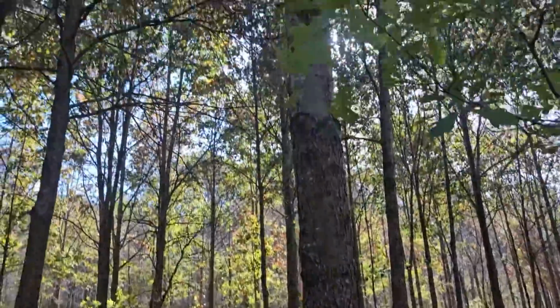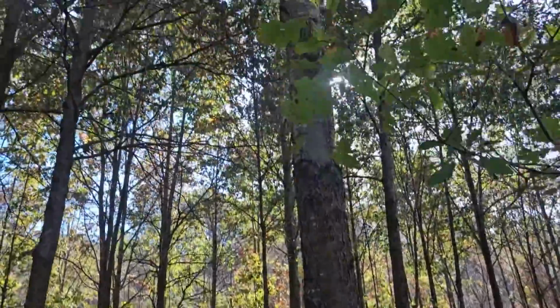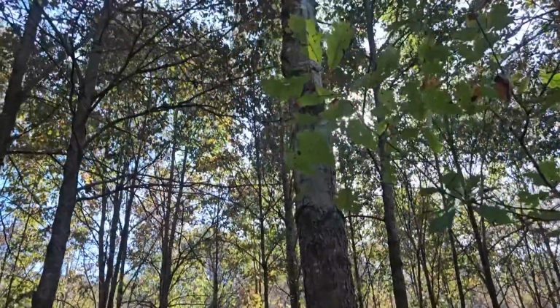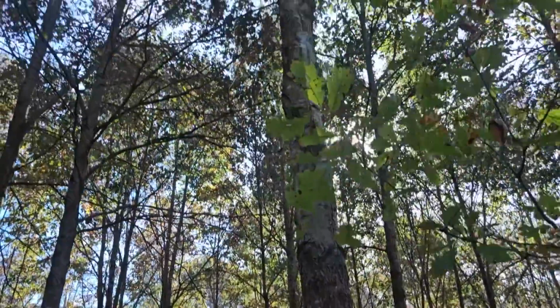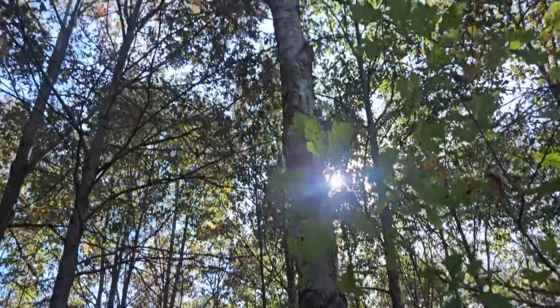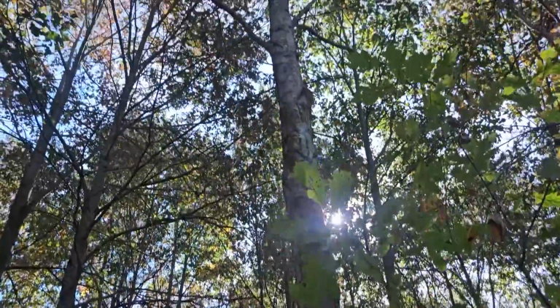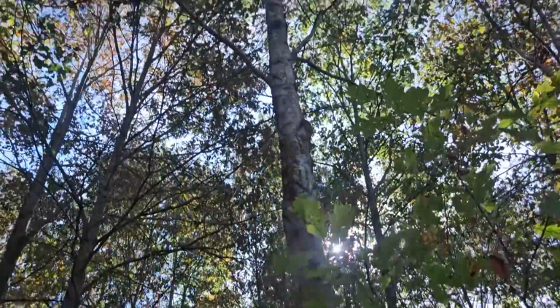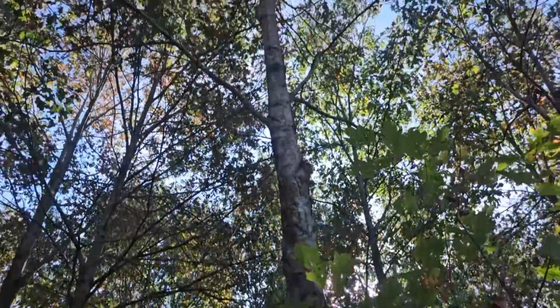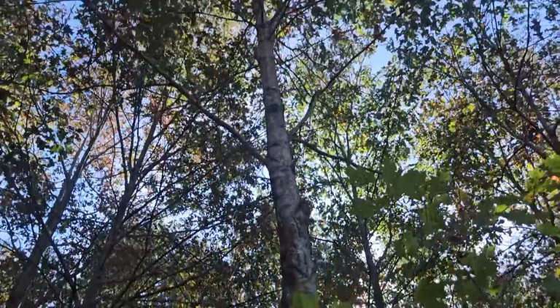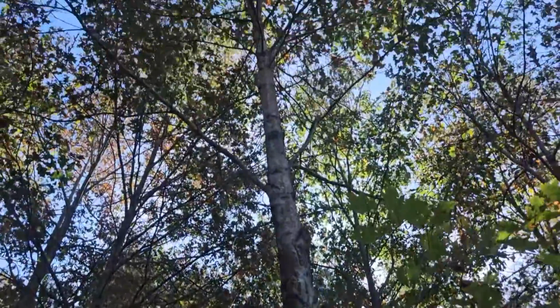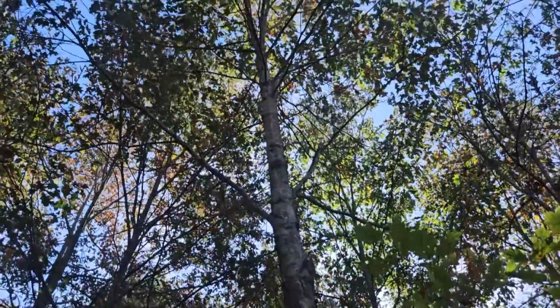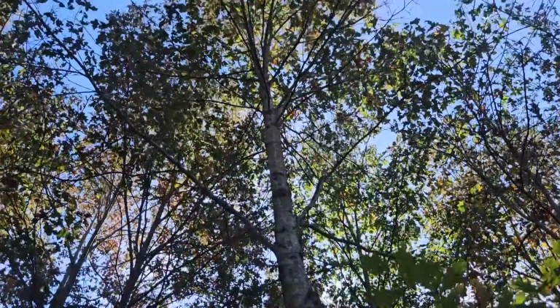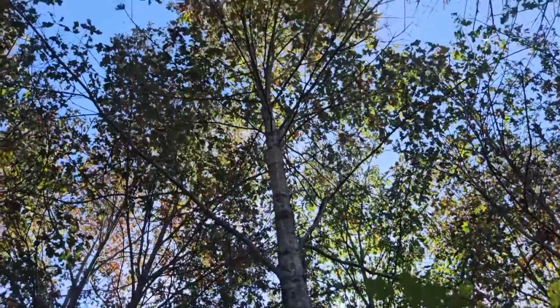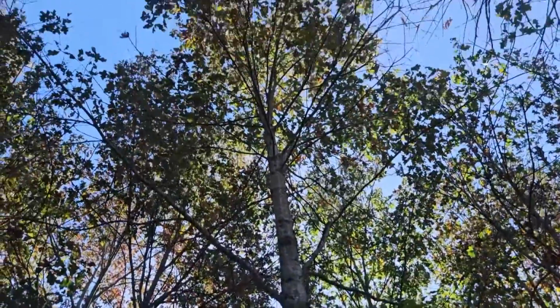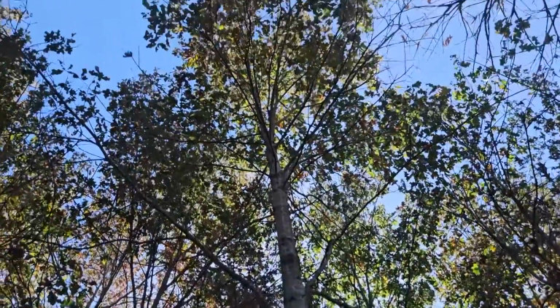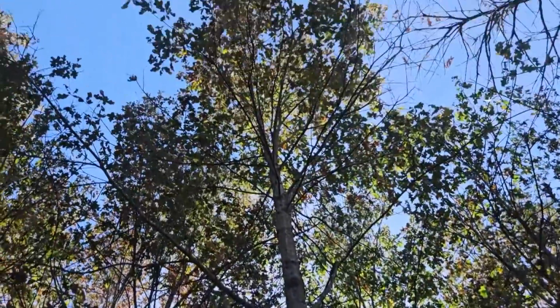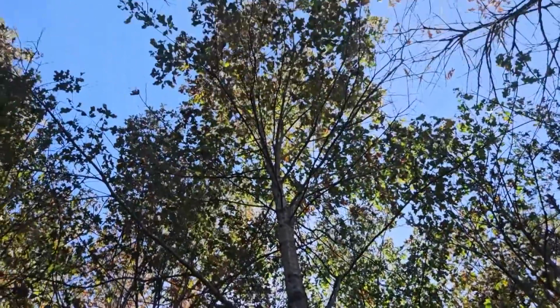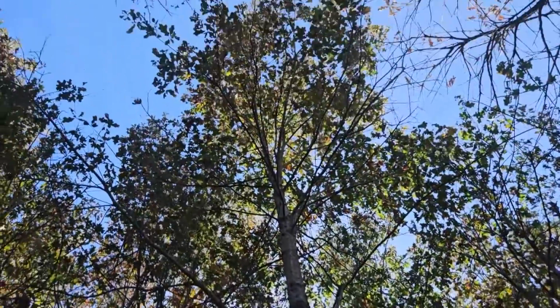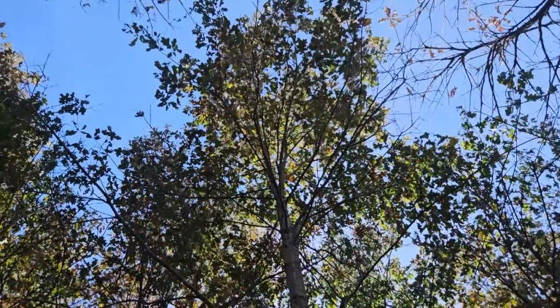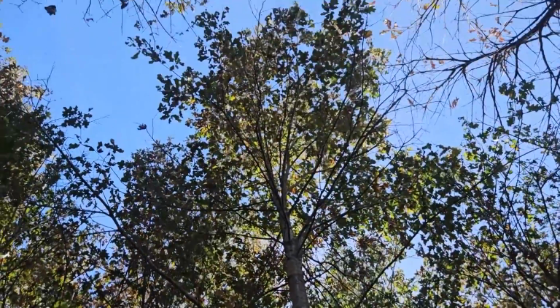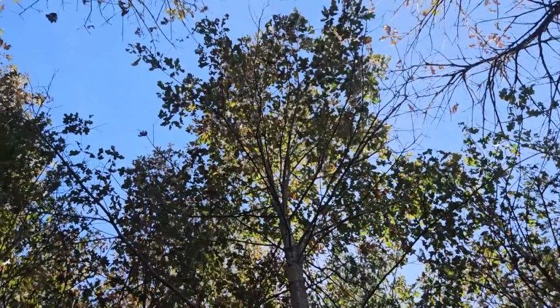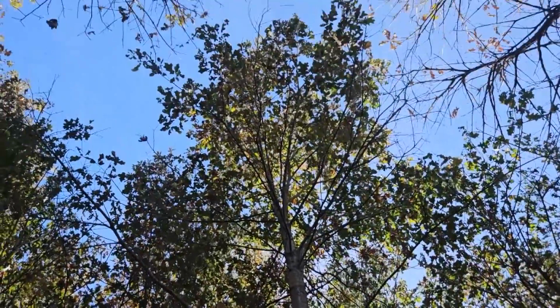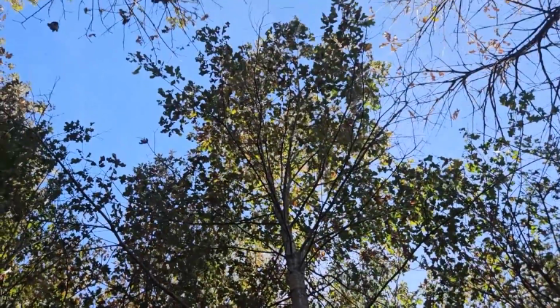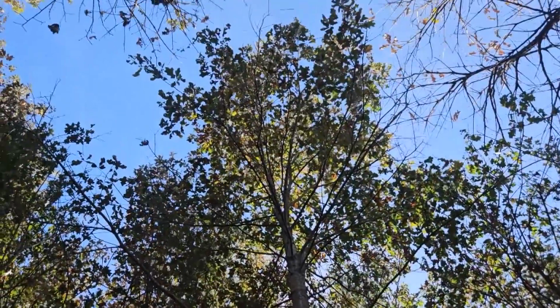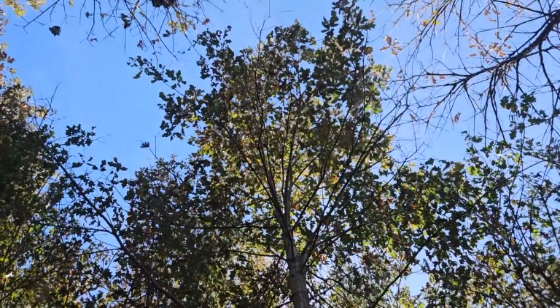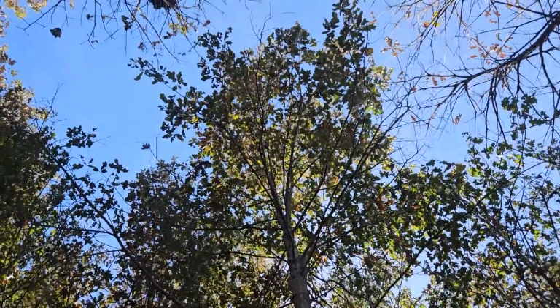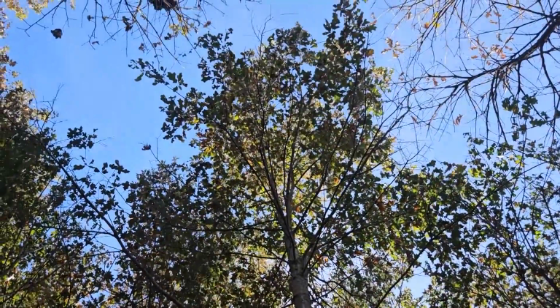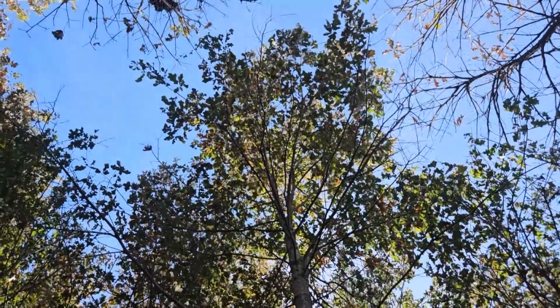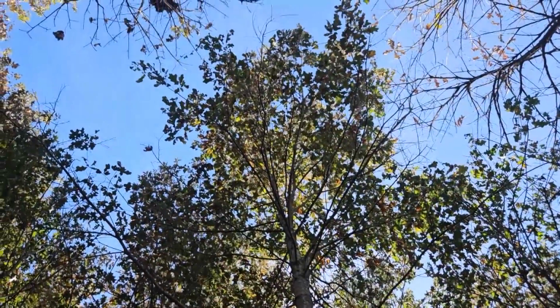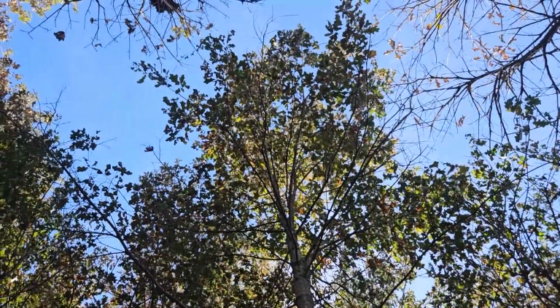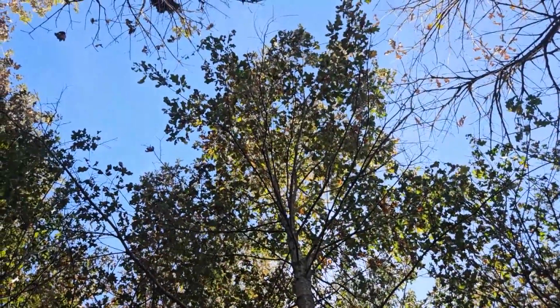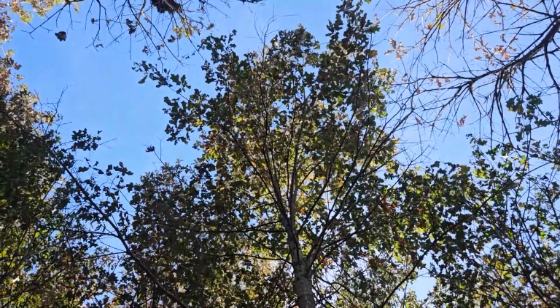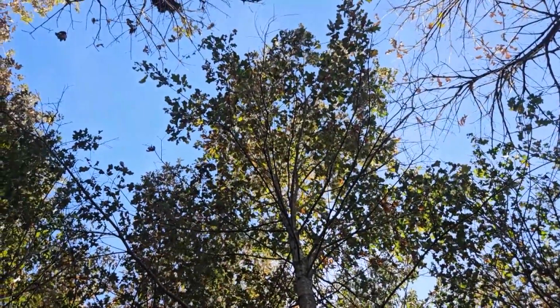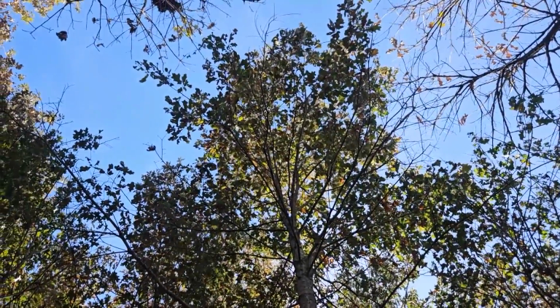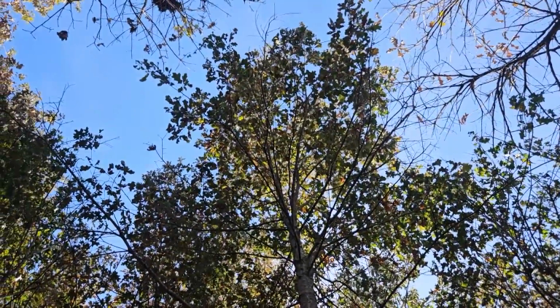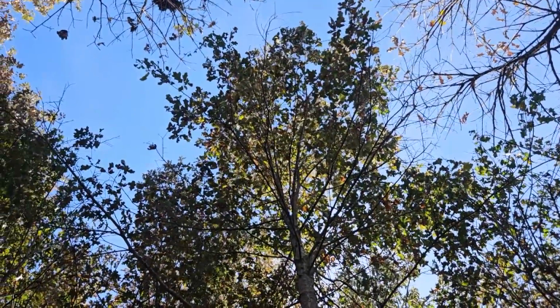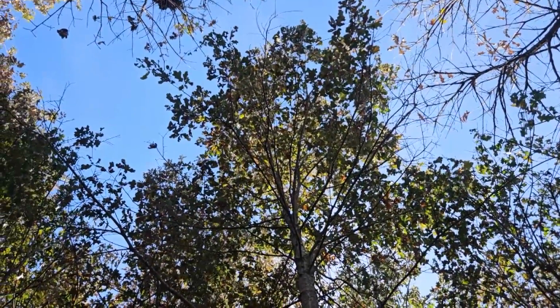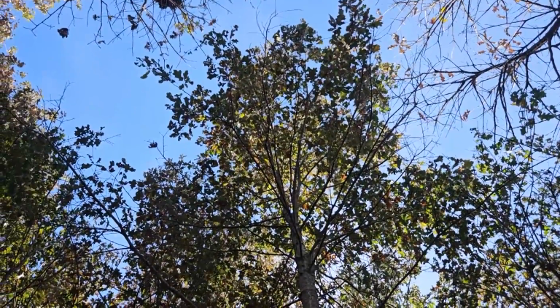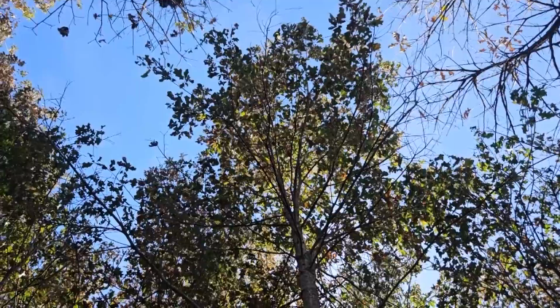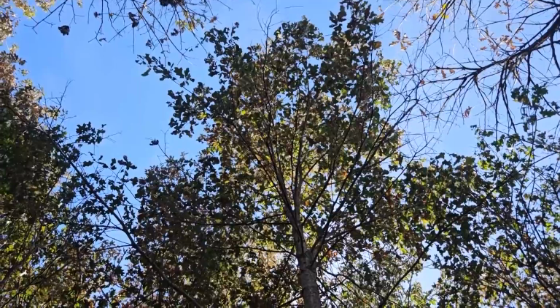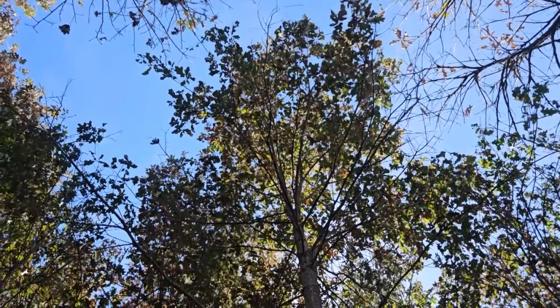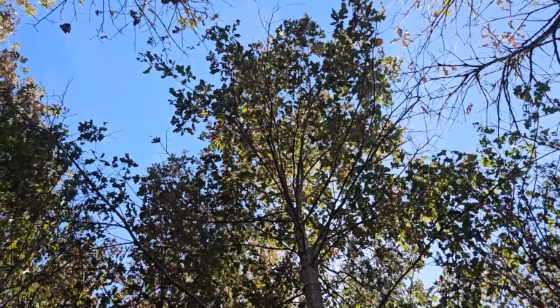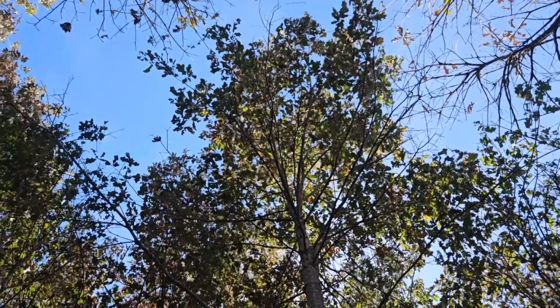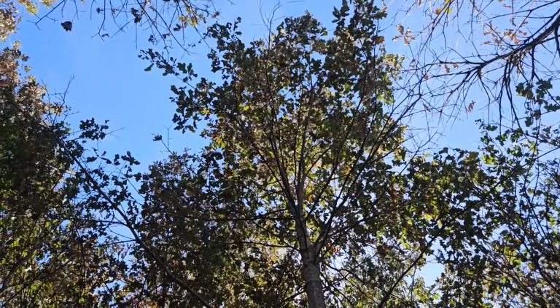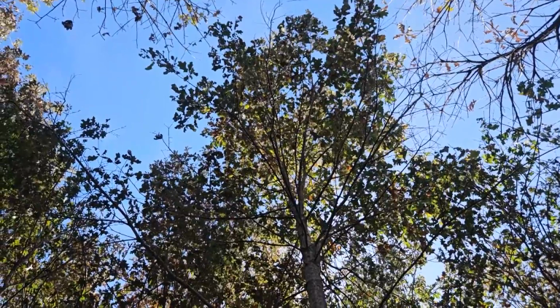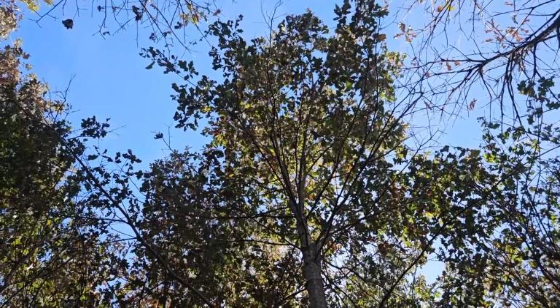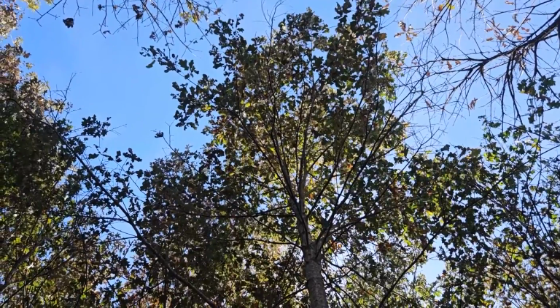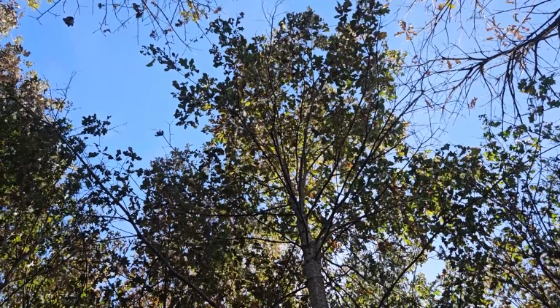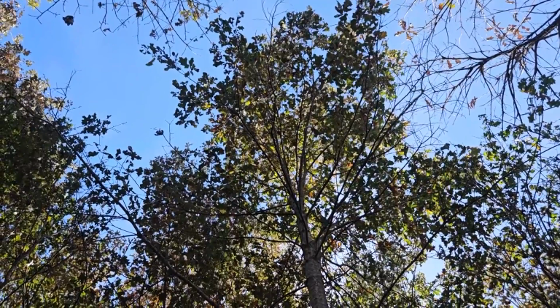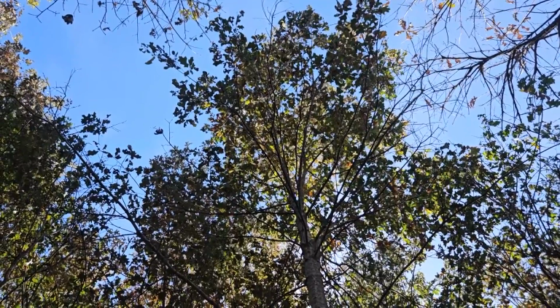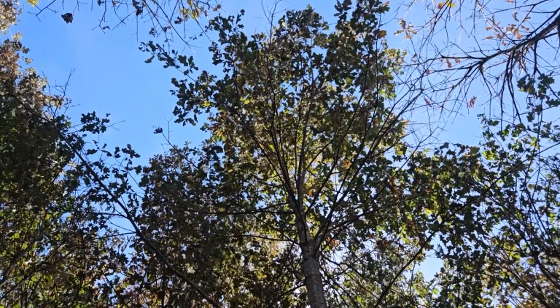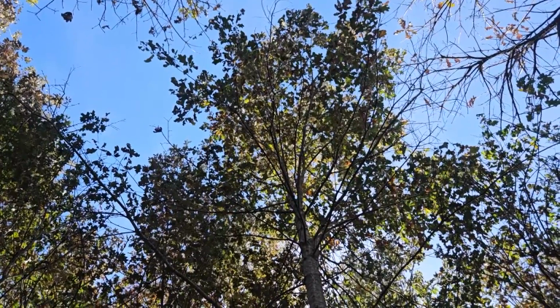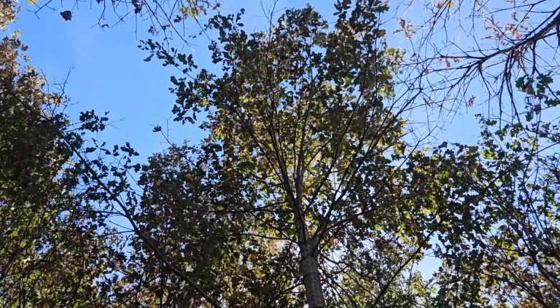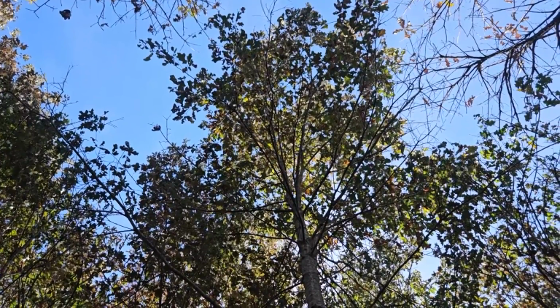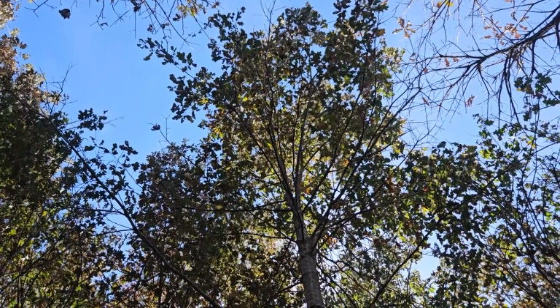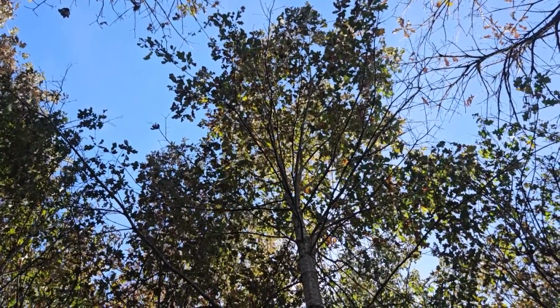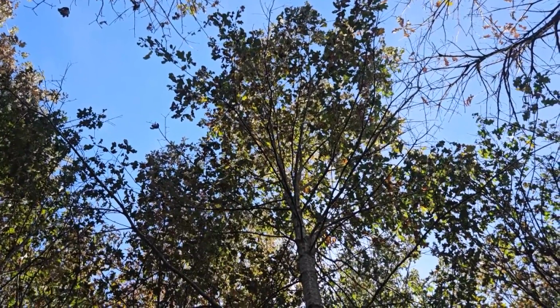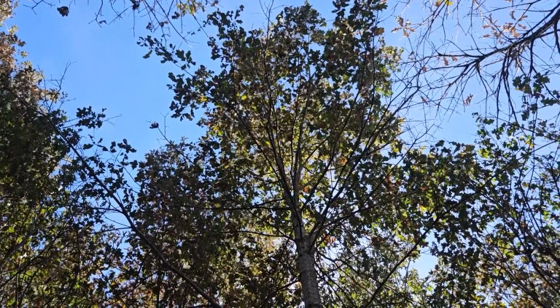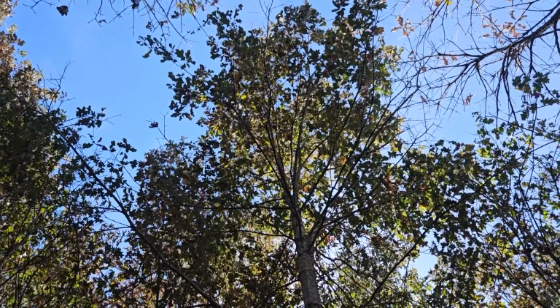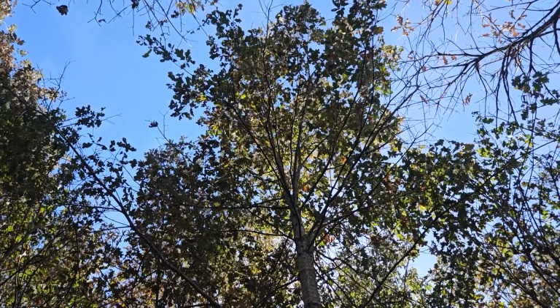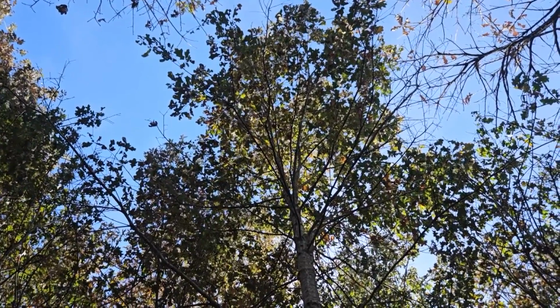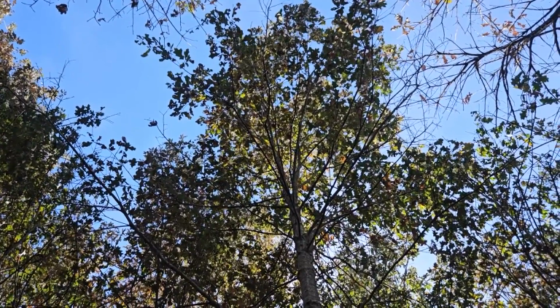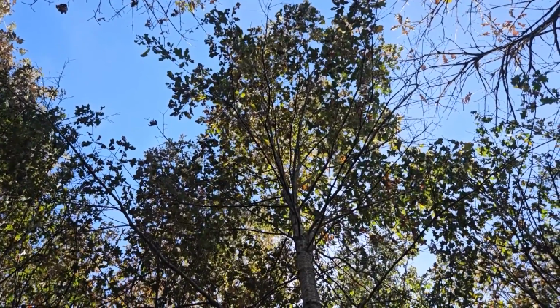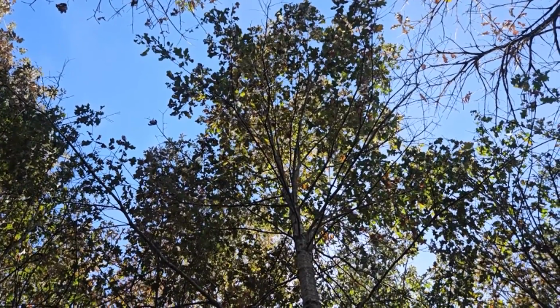So cherry bark oak — beautiful, tall growing, fast growing oak tree — but at kind of its northern extreme here in Indiana.